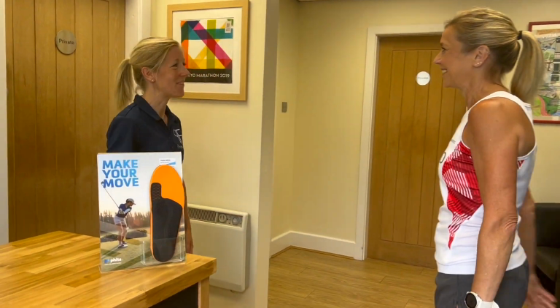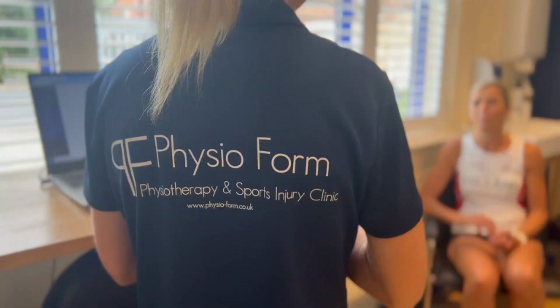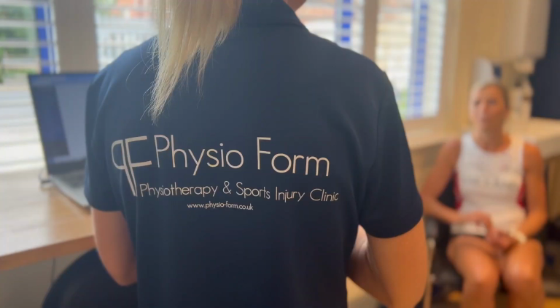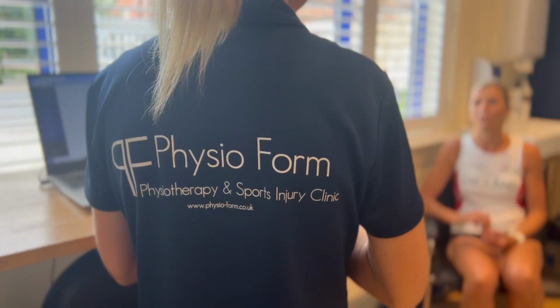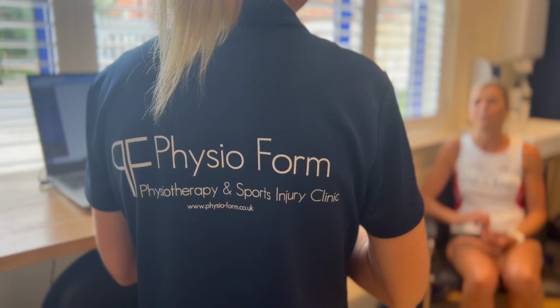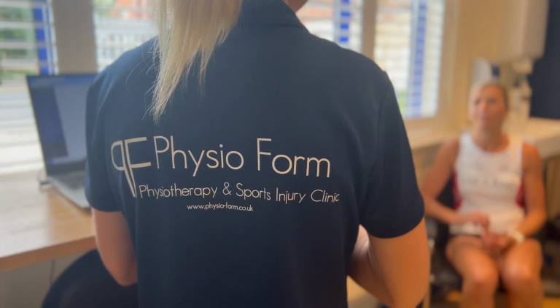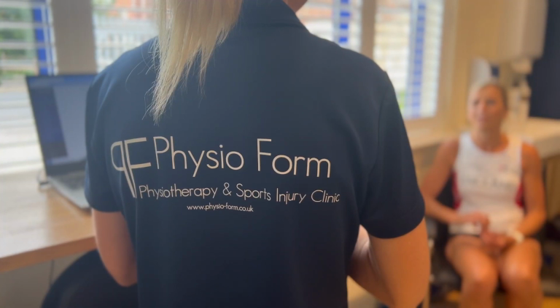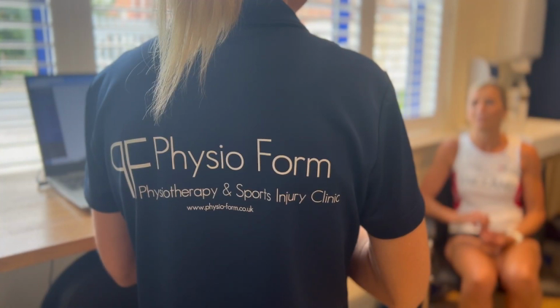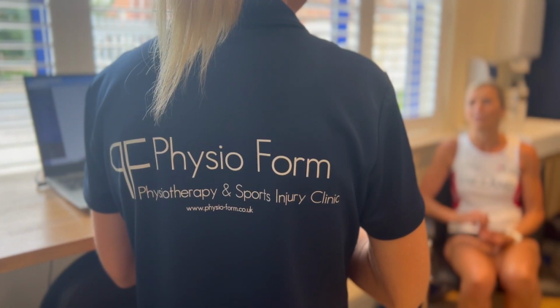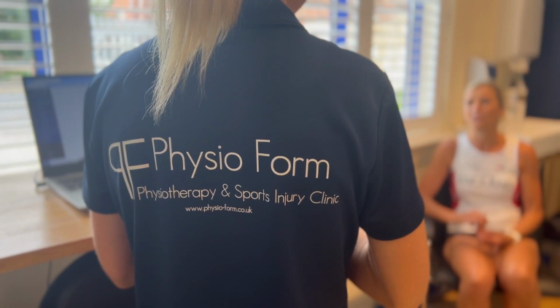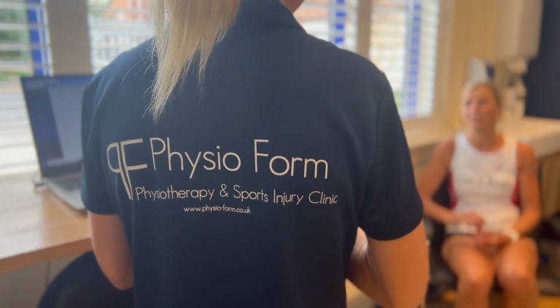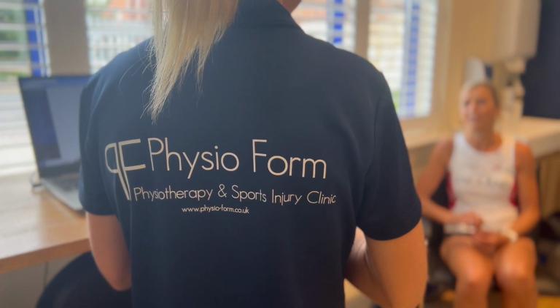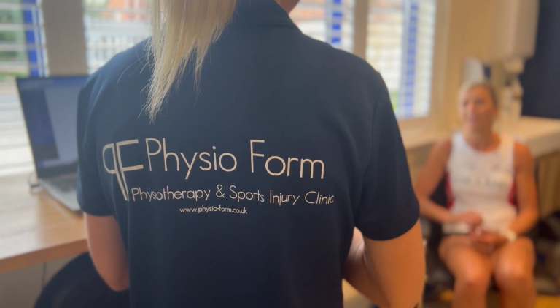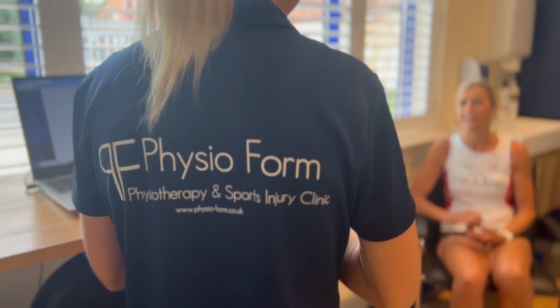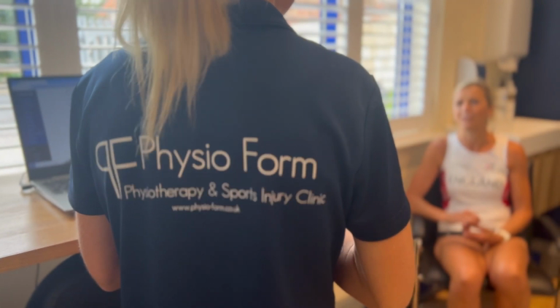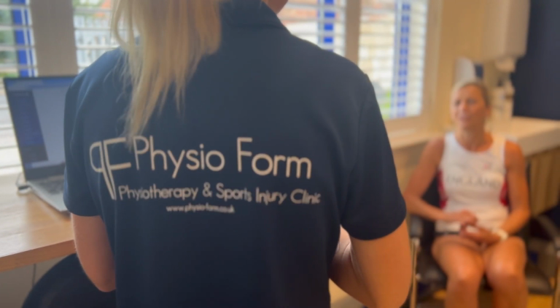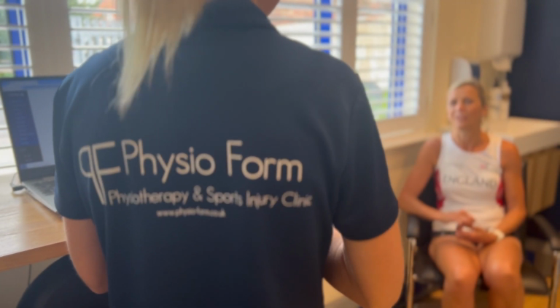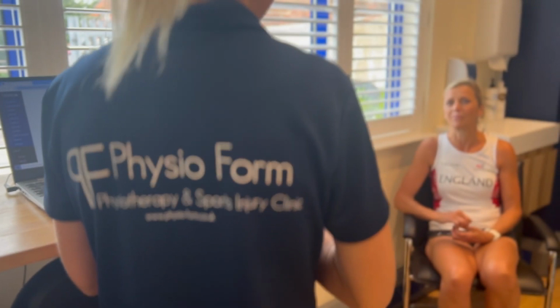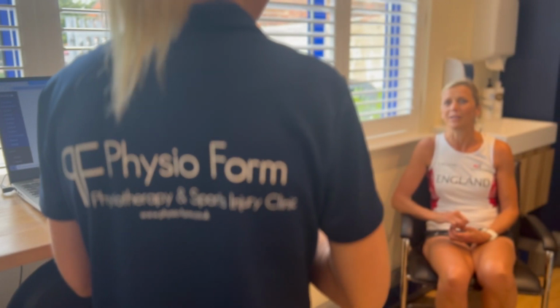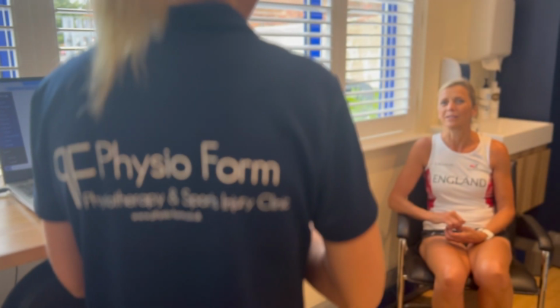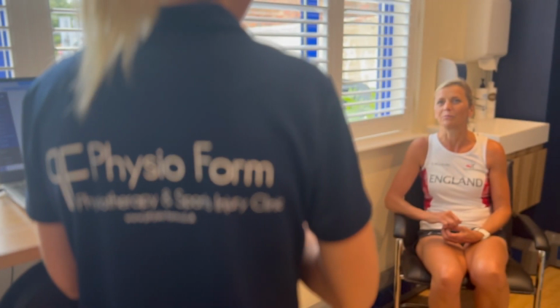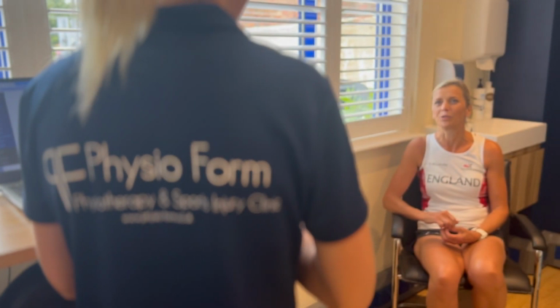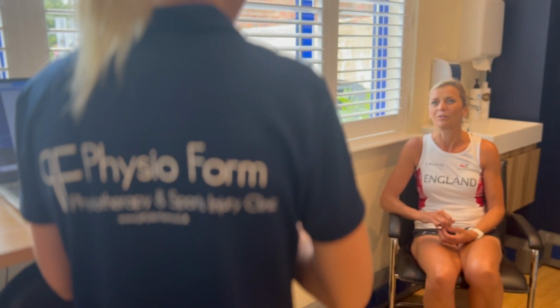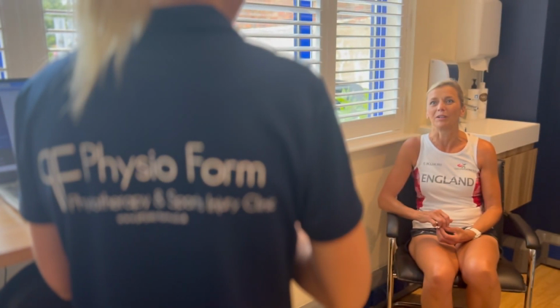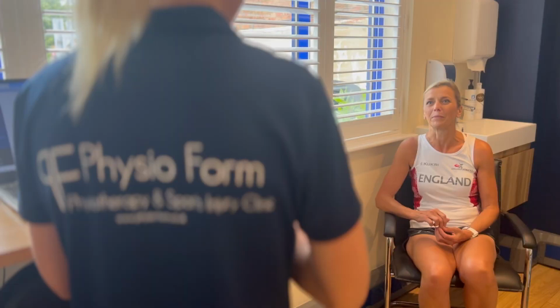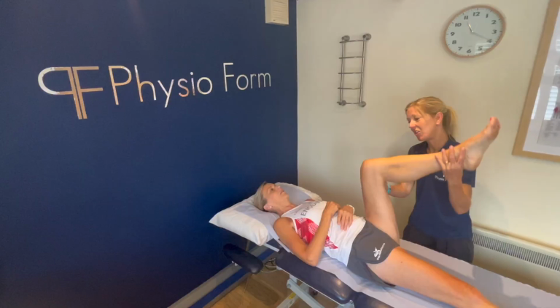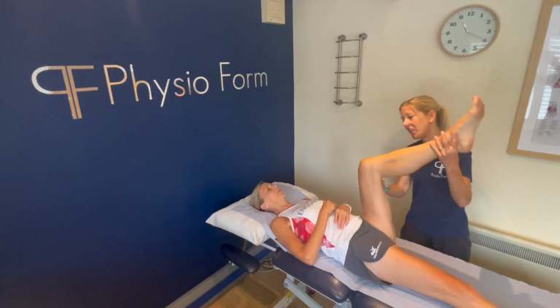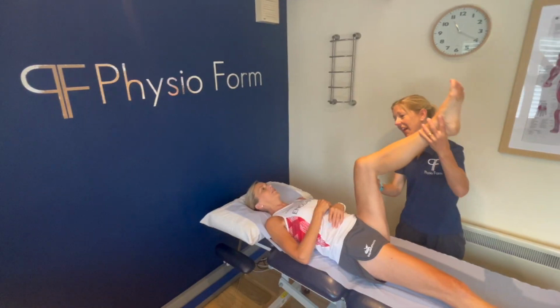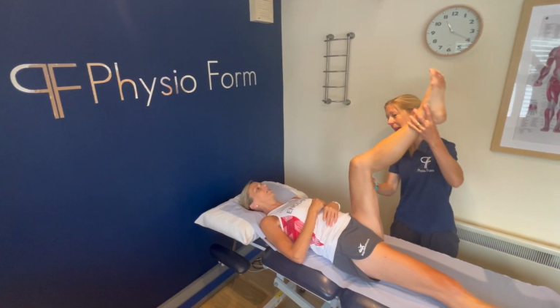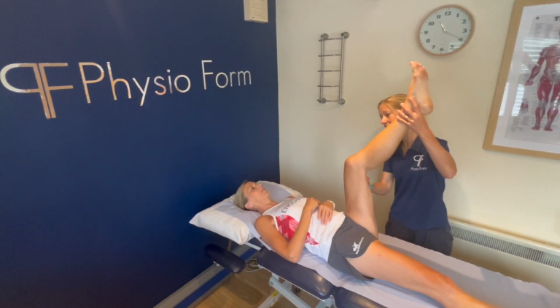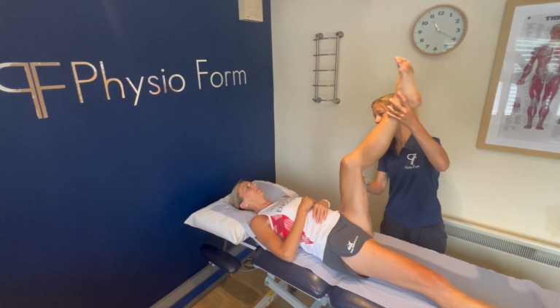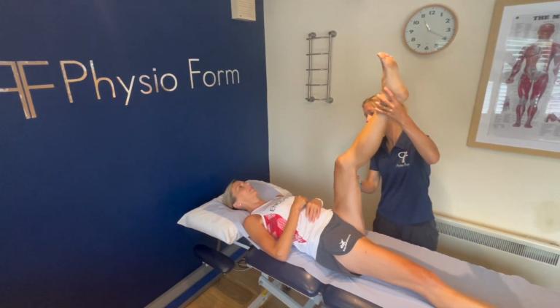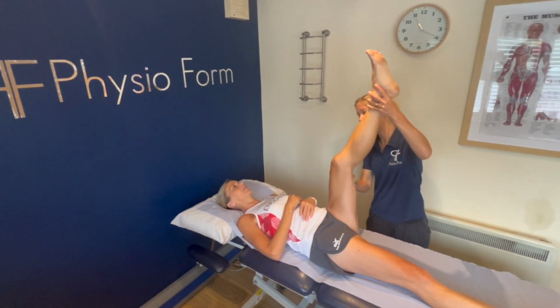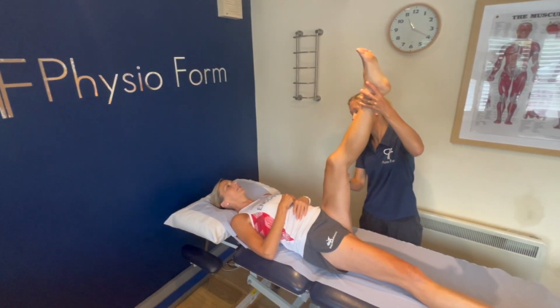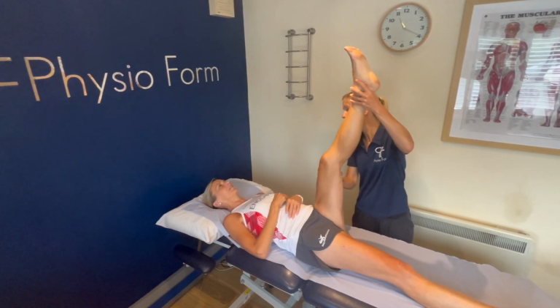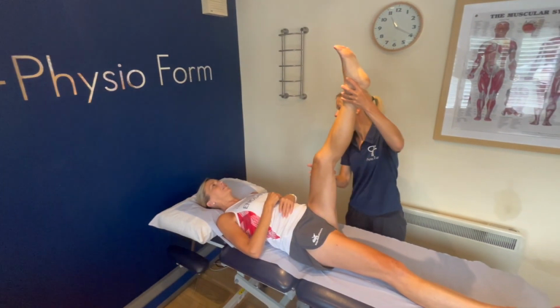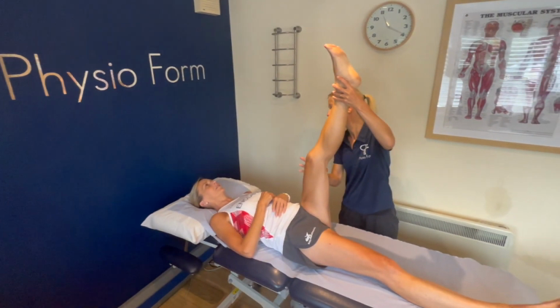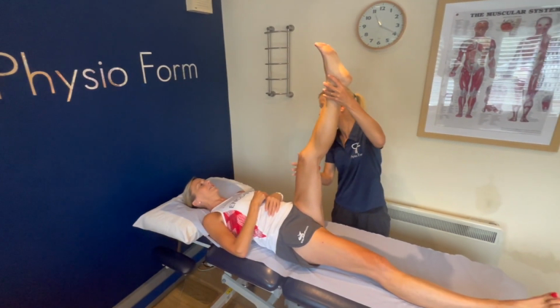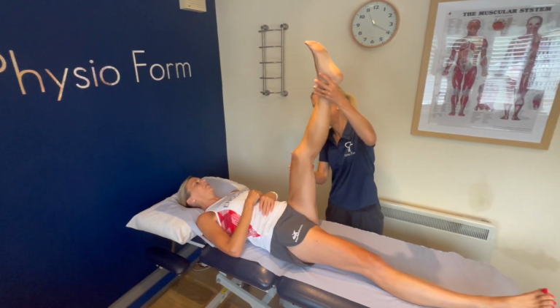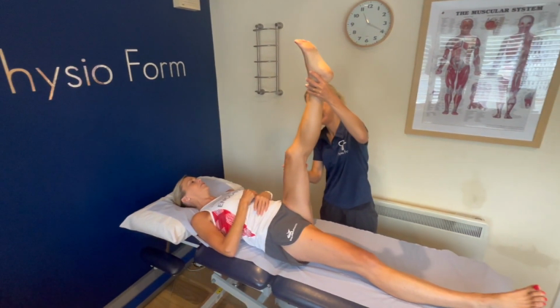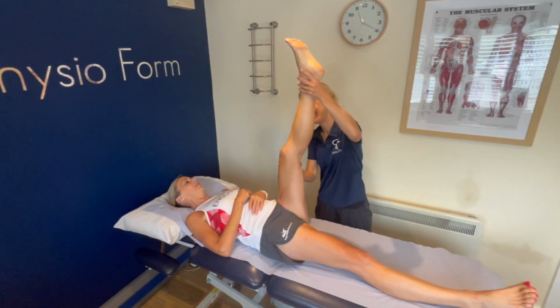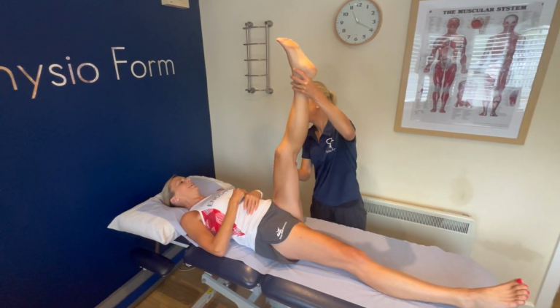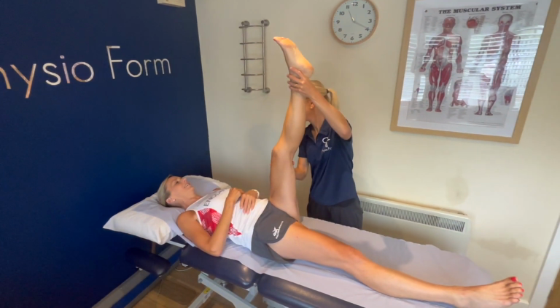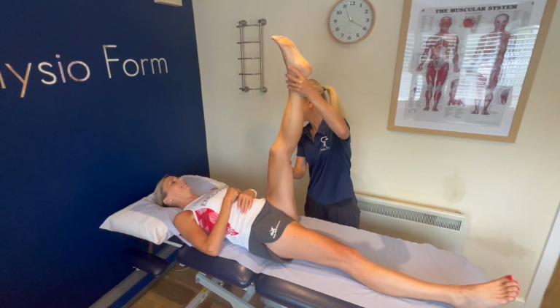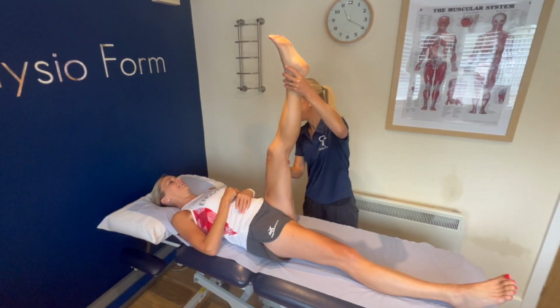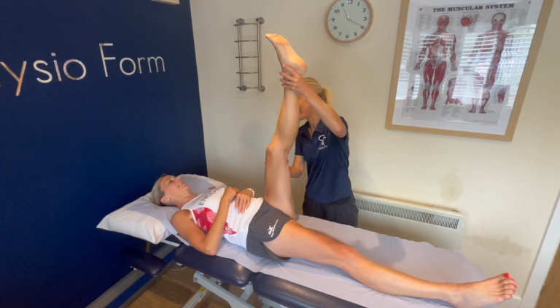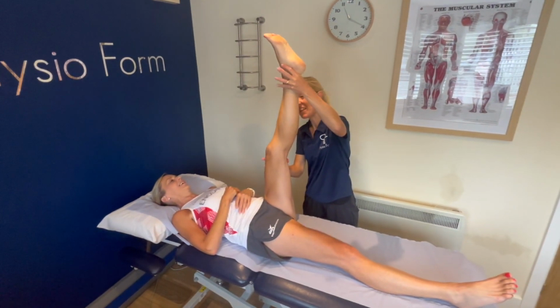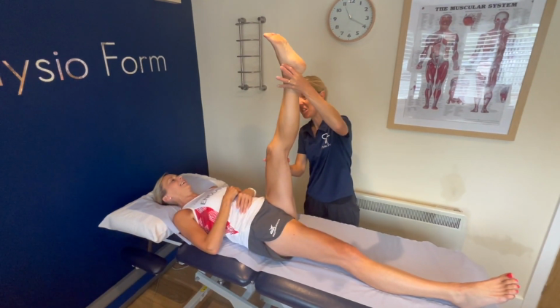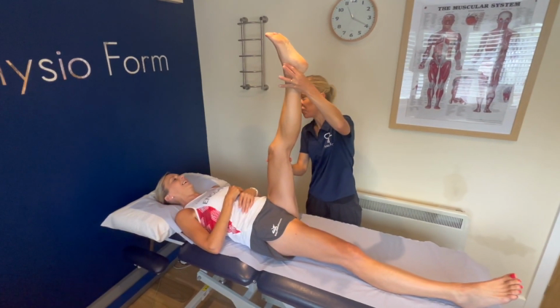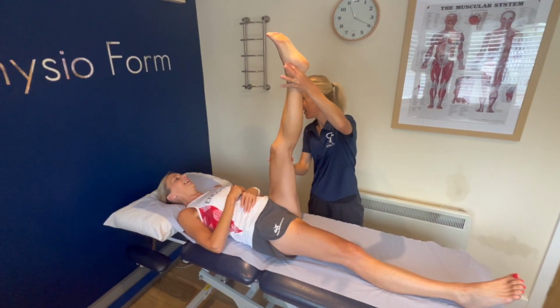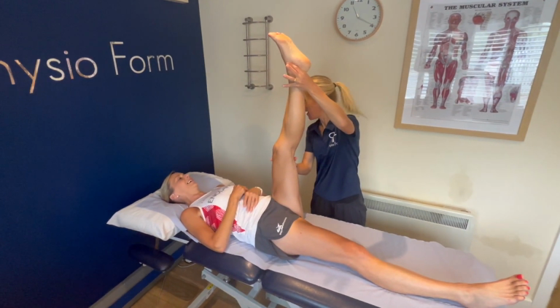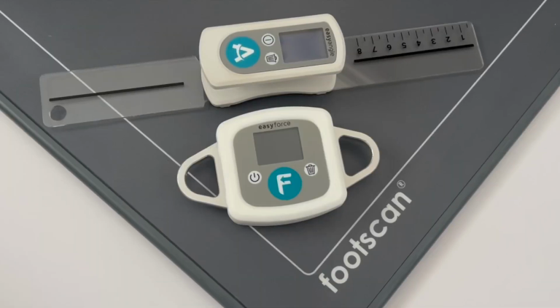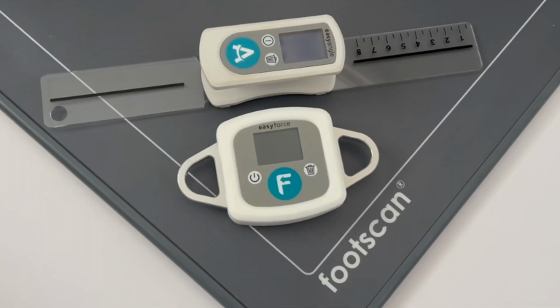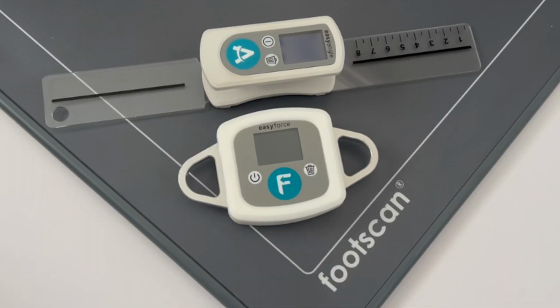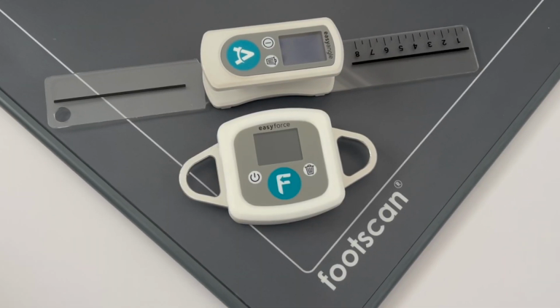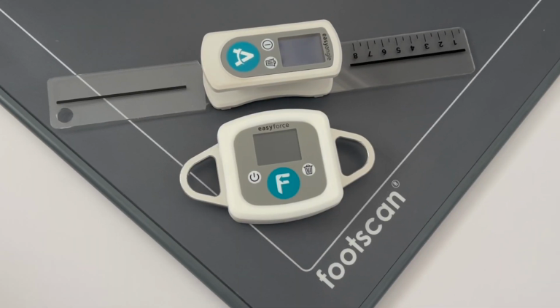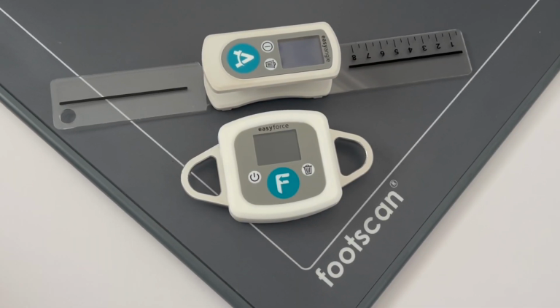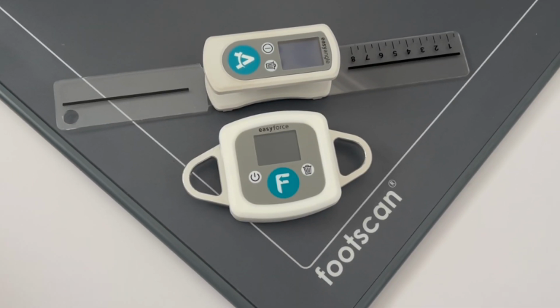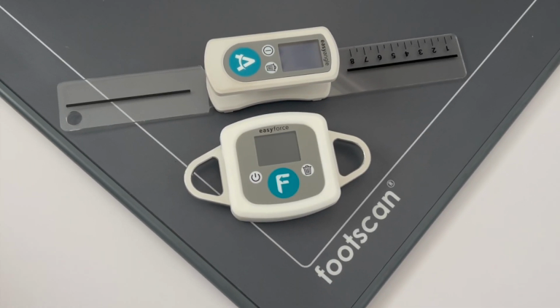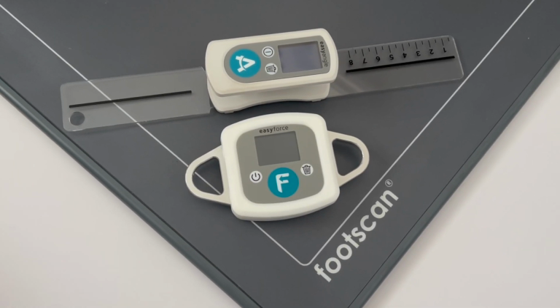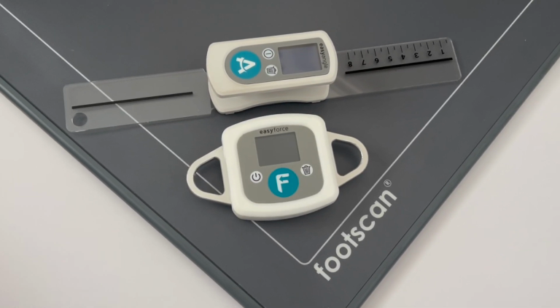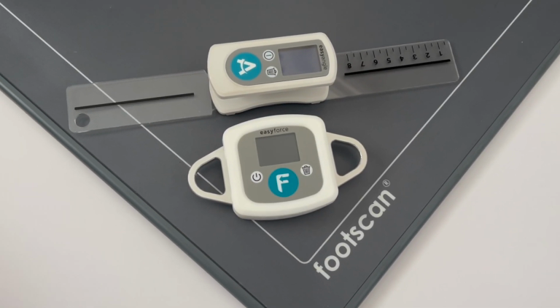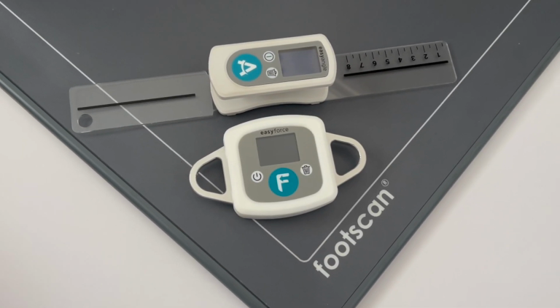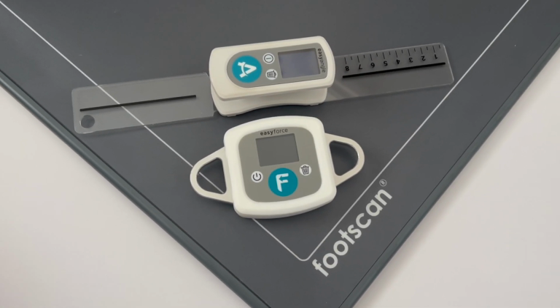Our team has a special interest in sports injuries and we strive to offer elite level rehabilitation using state-of-the-art technologies.